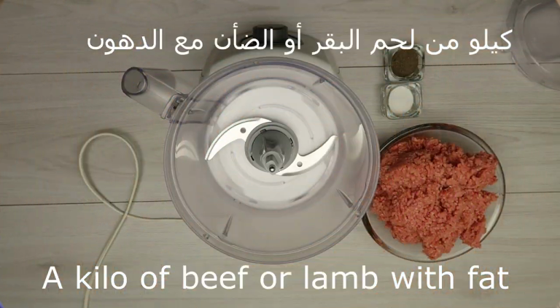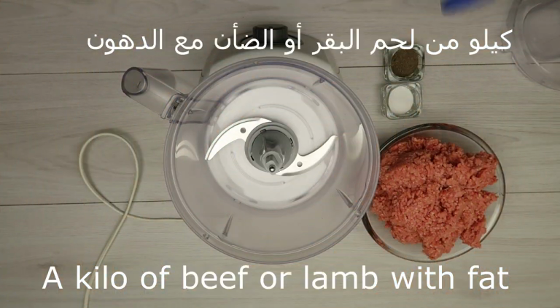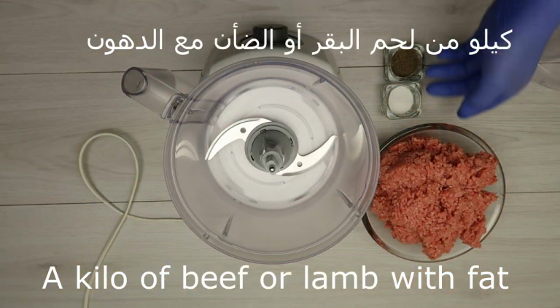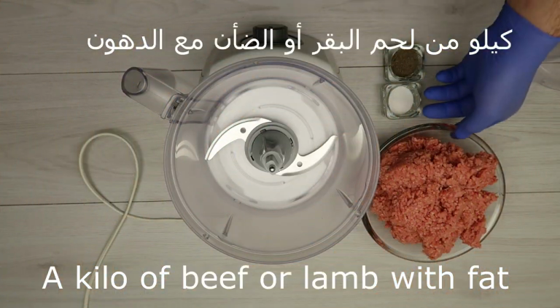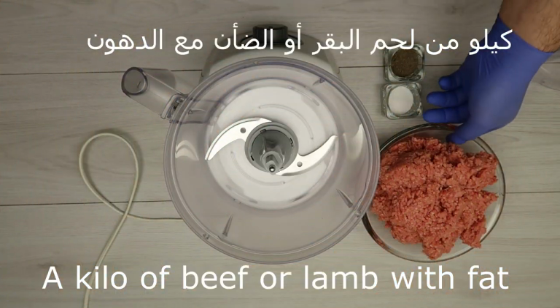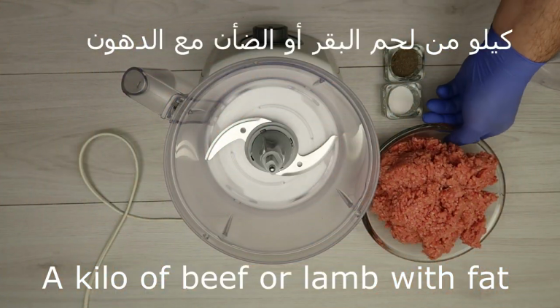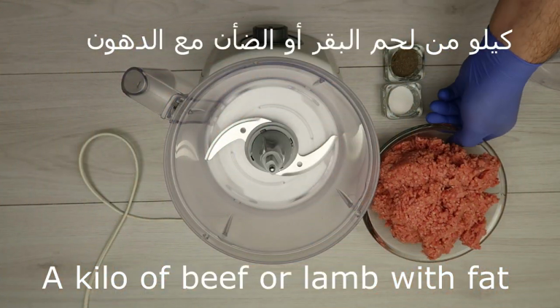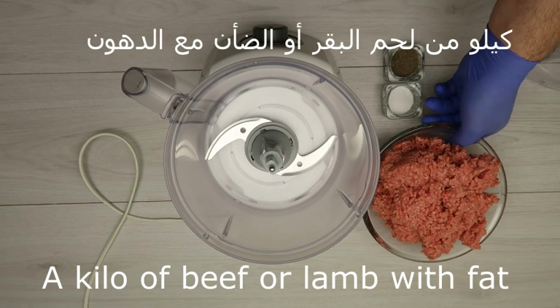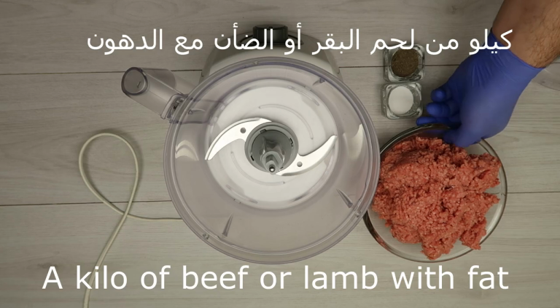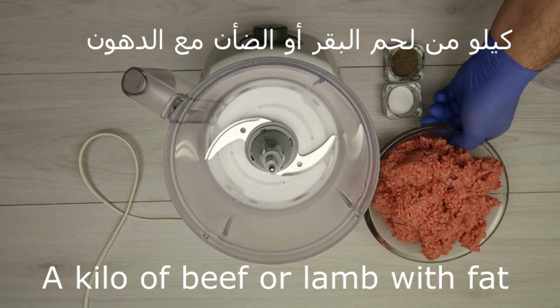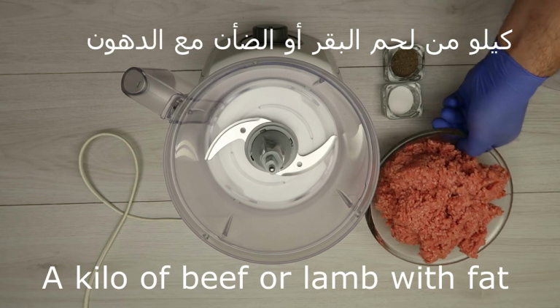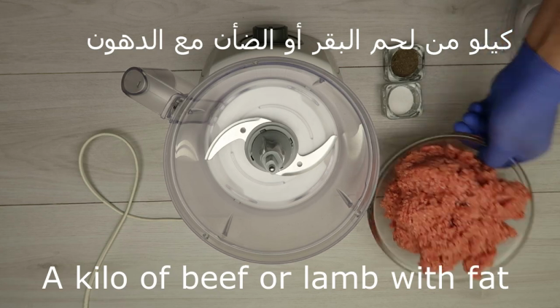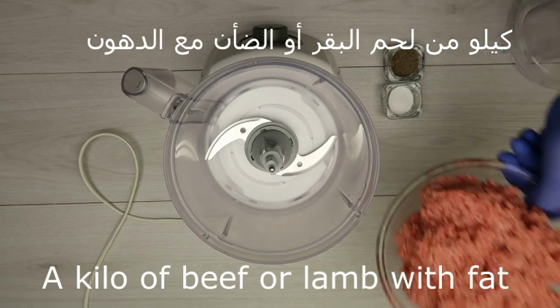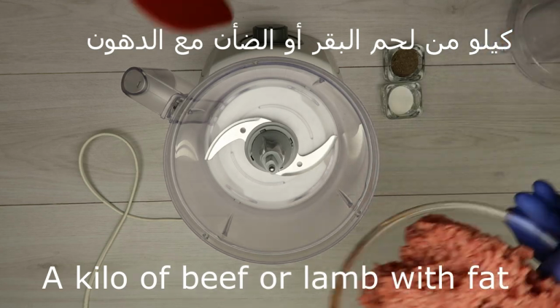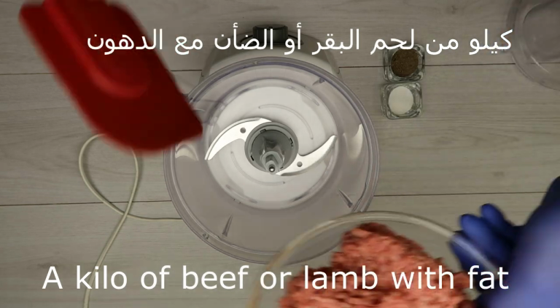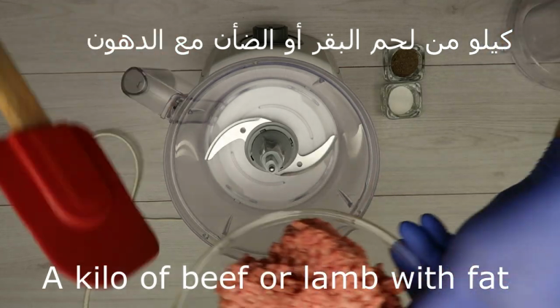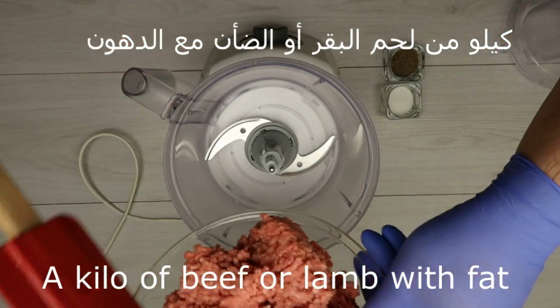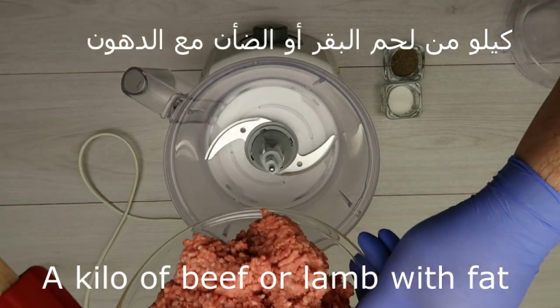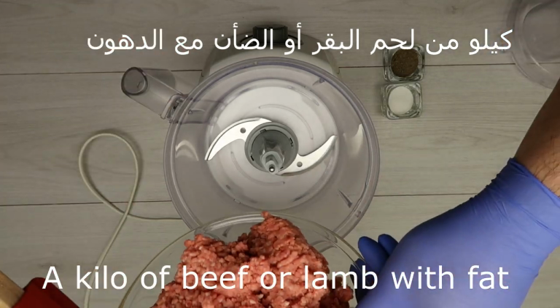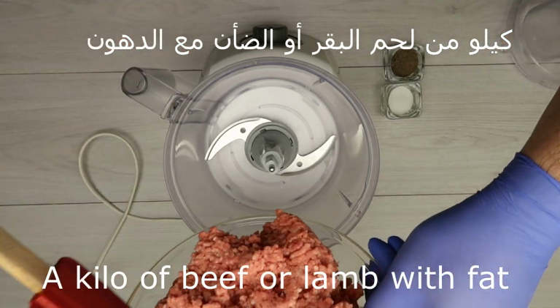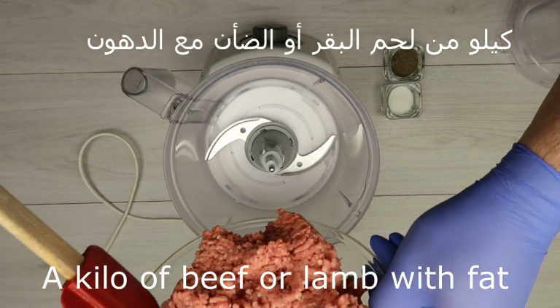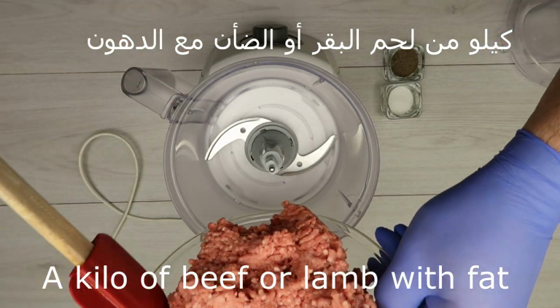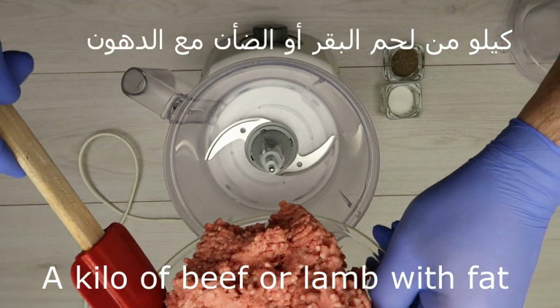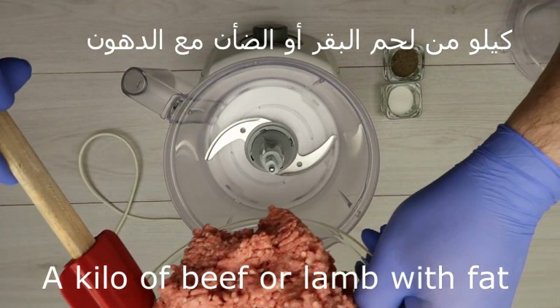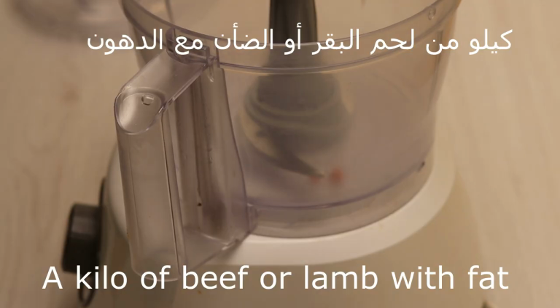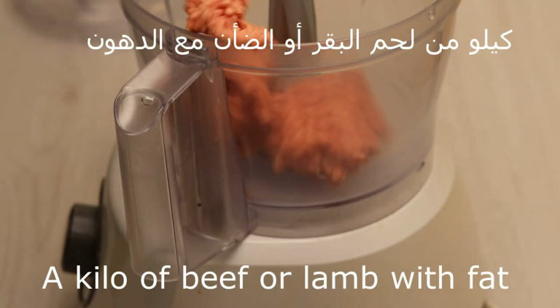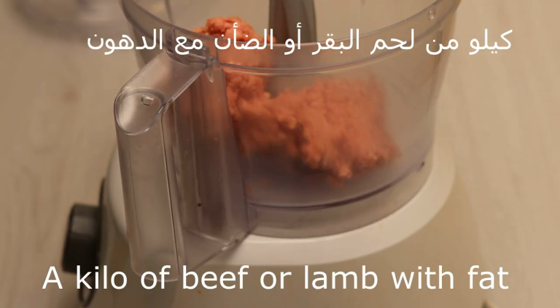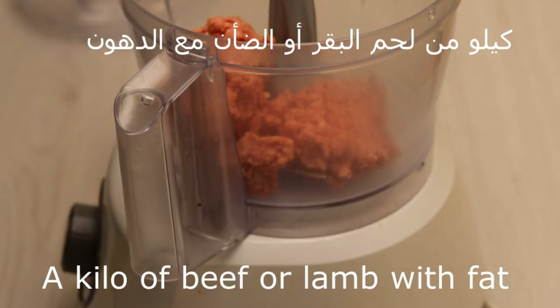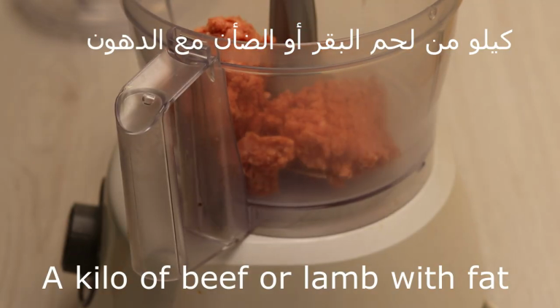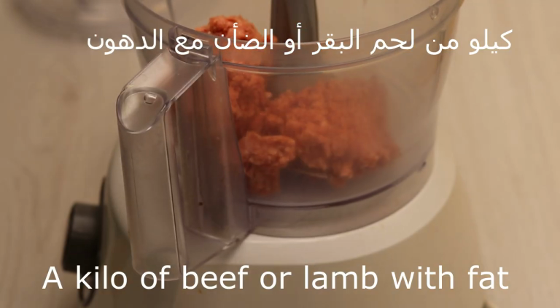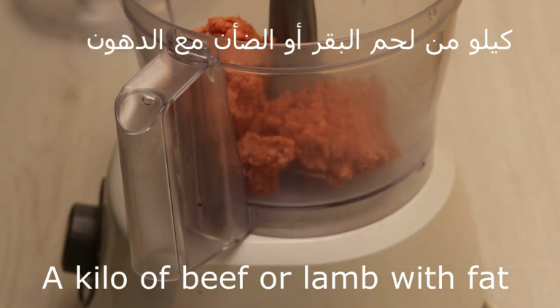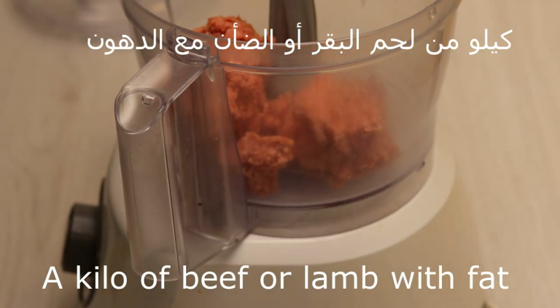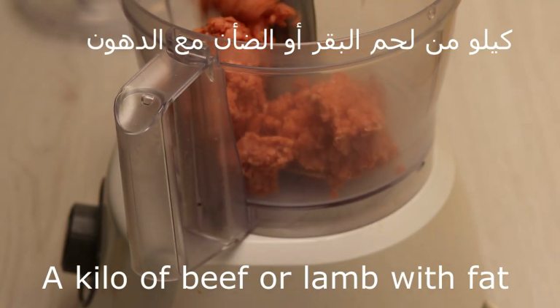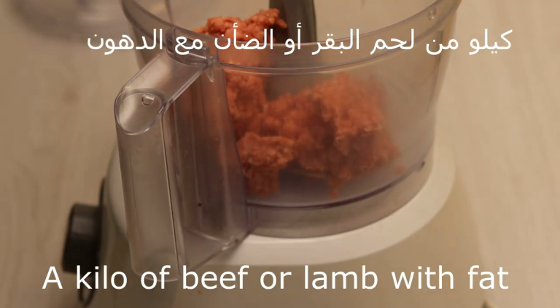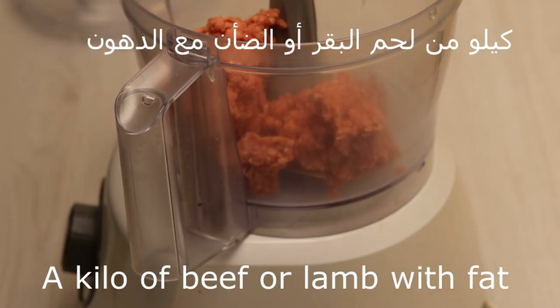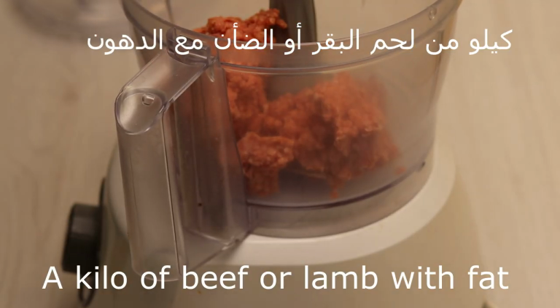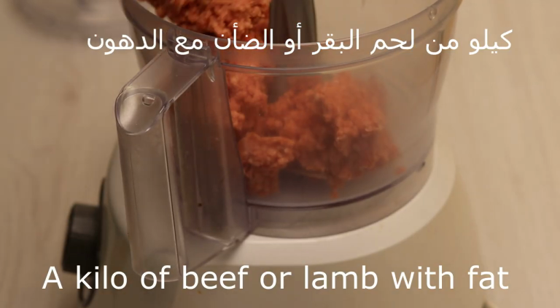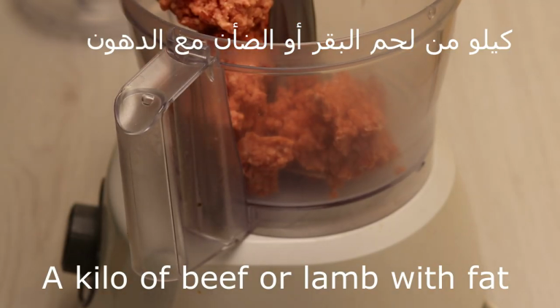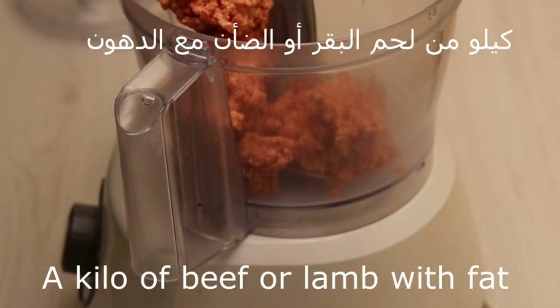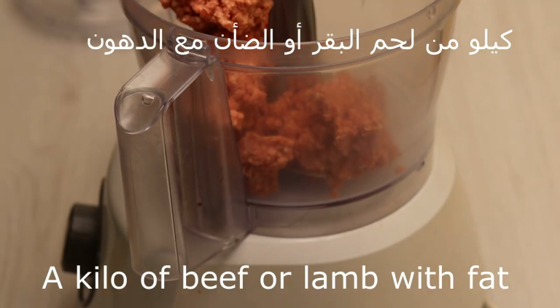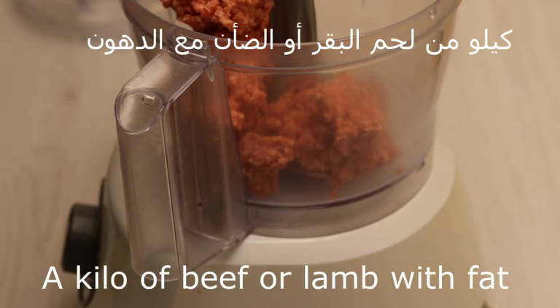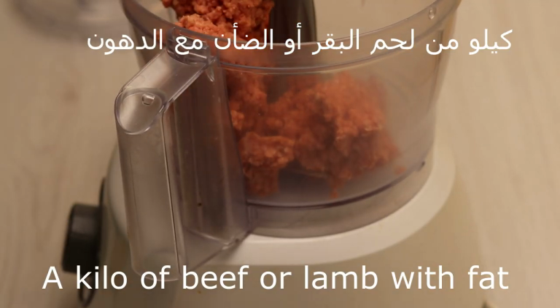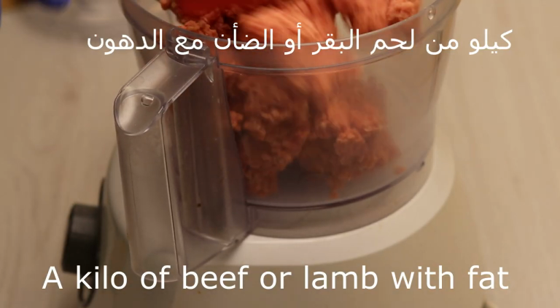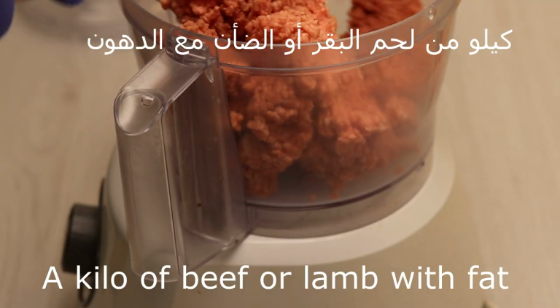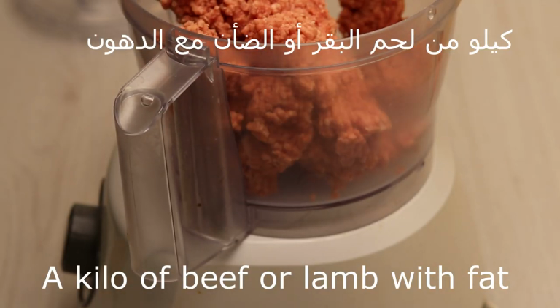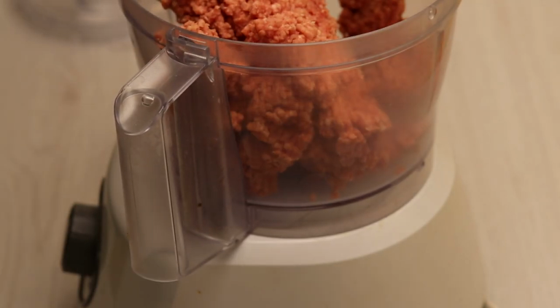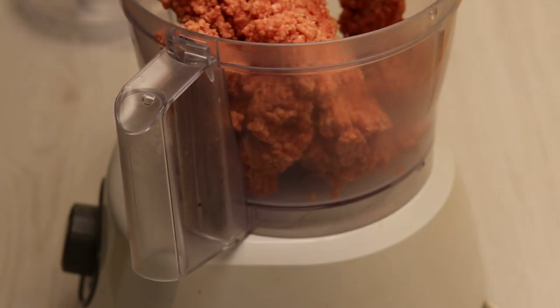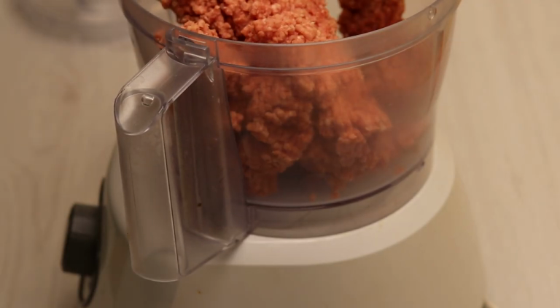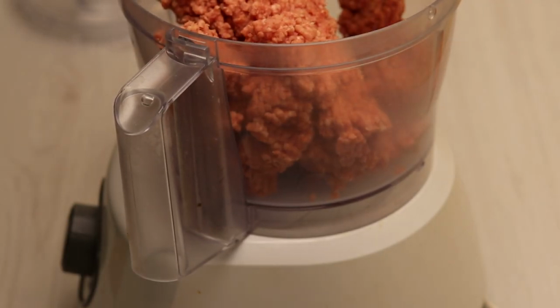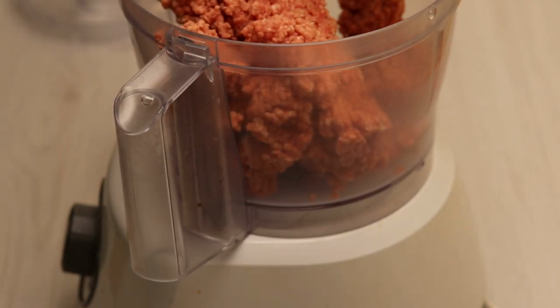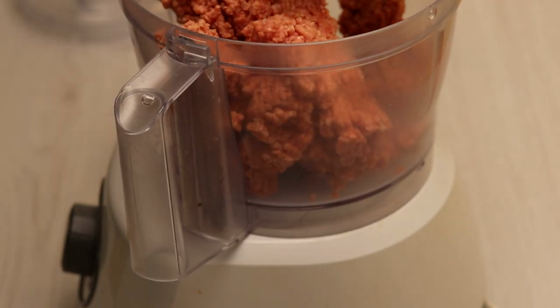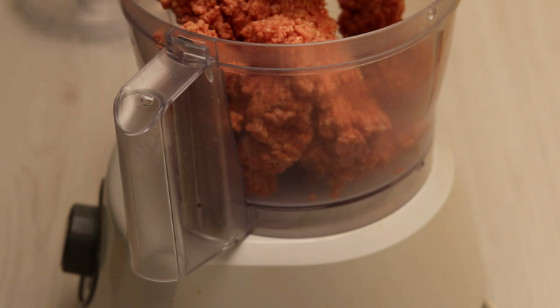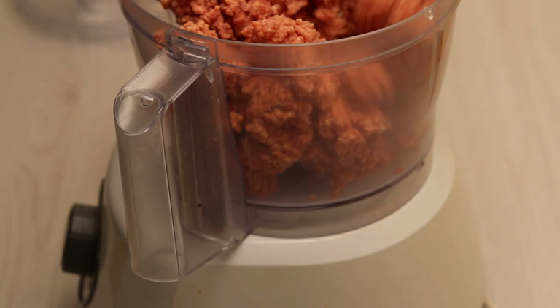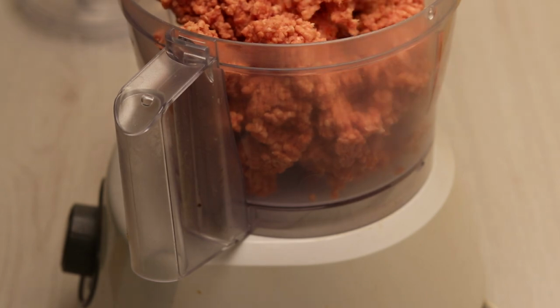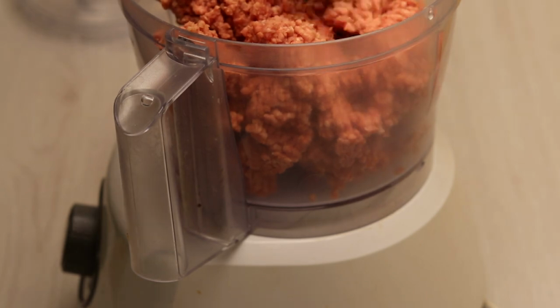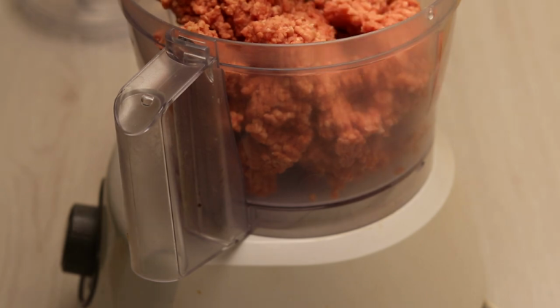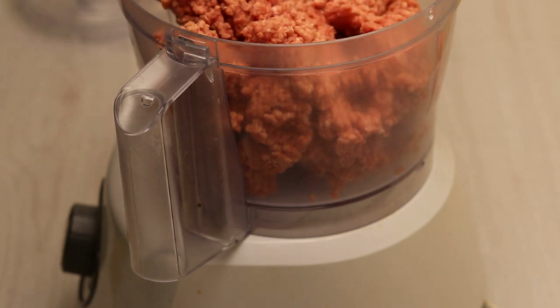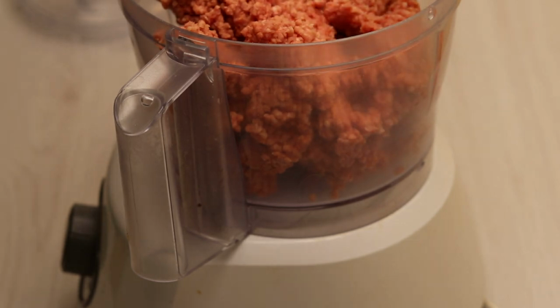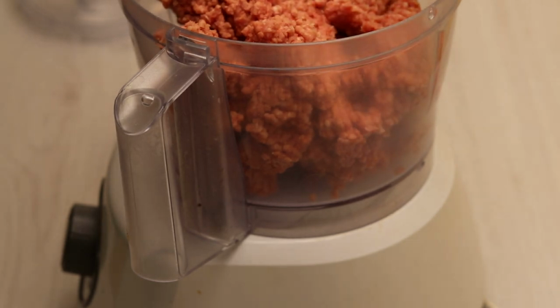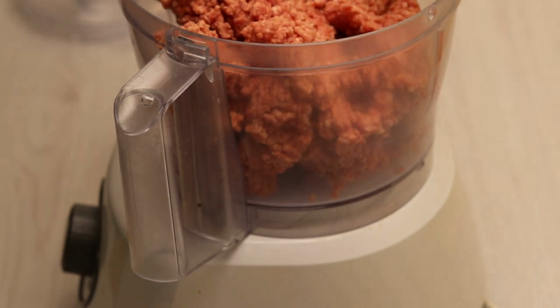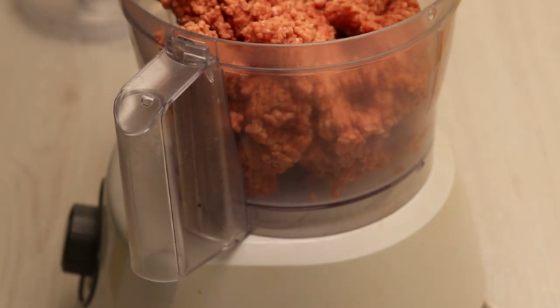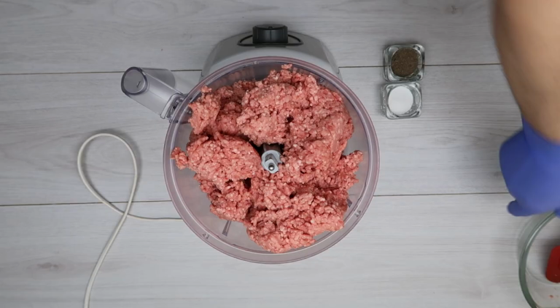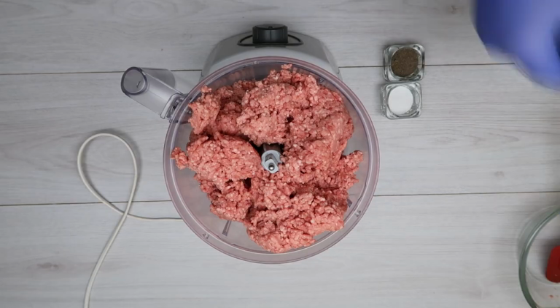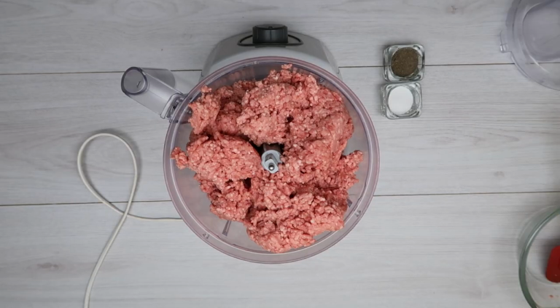The best food in Turkey is the Döner. We start with 1 kg of milk.